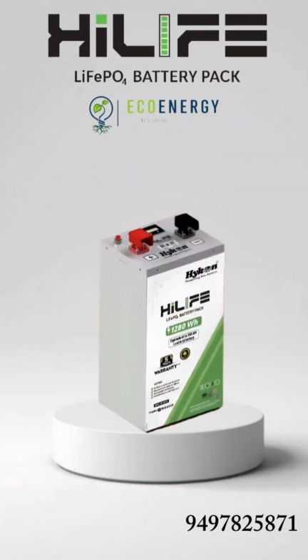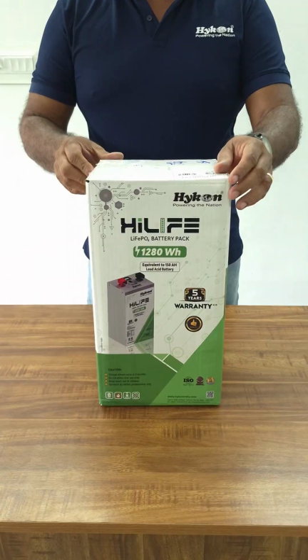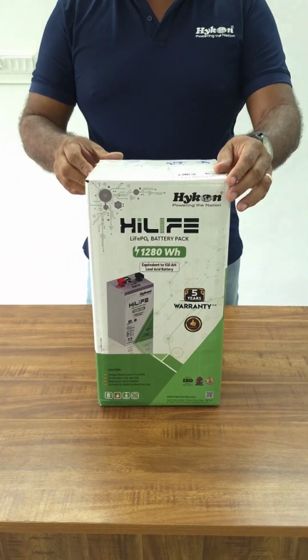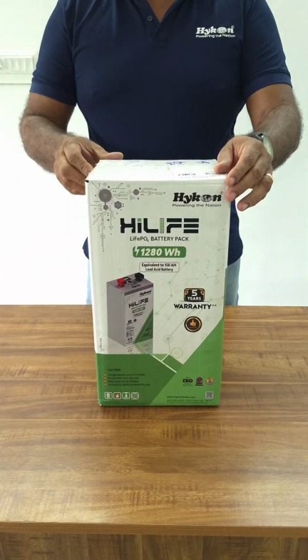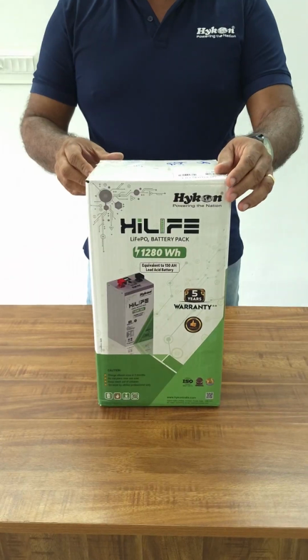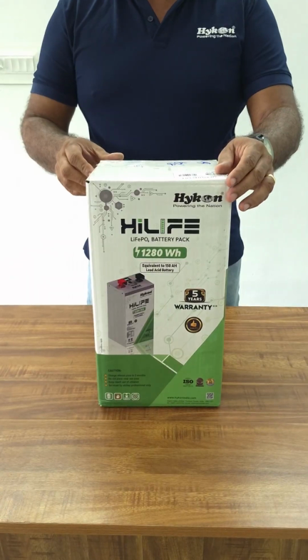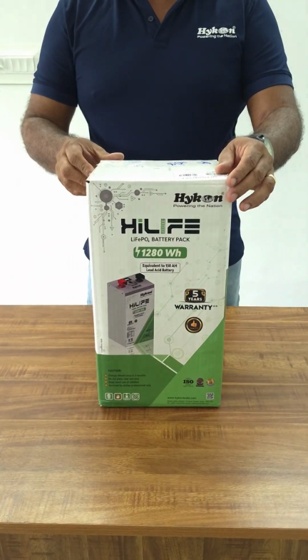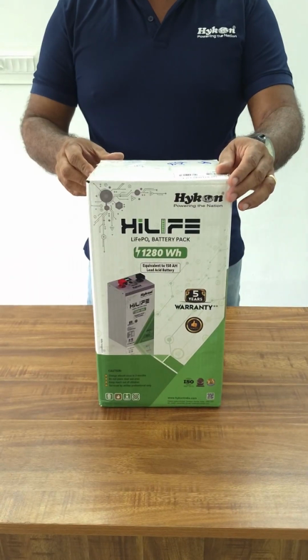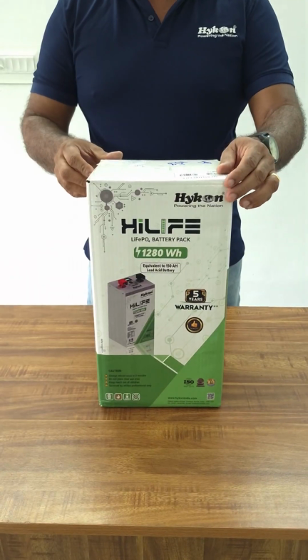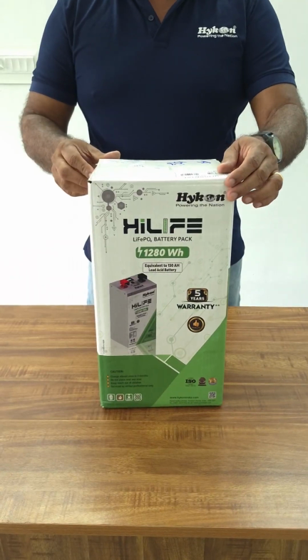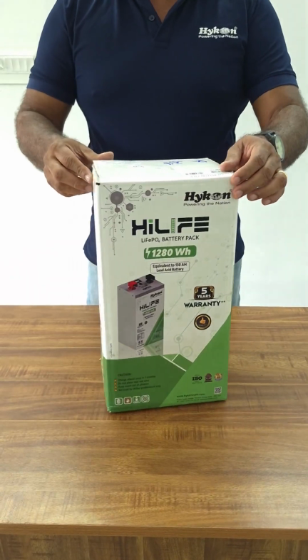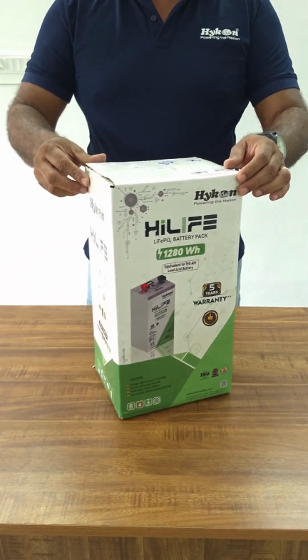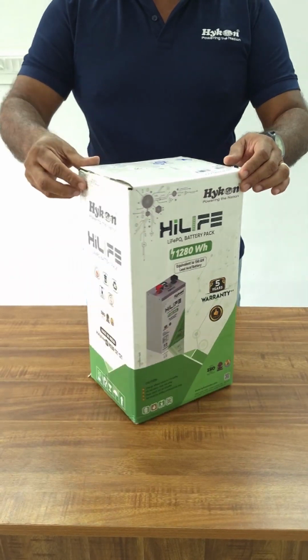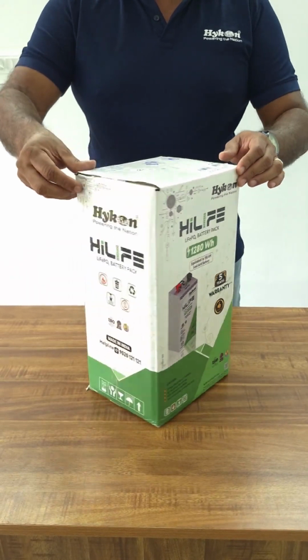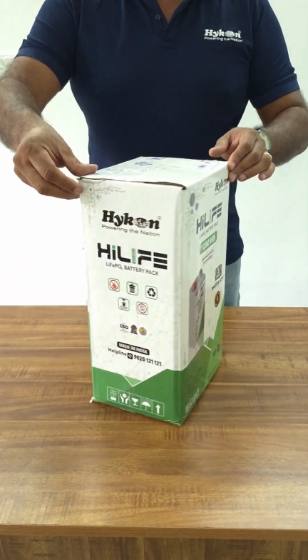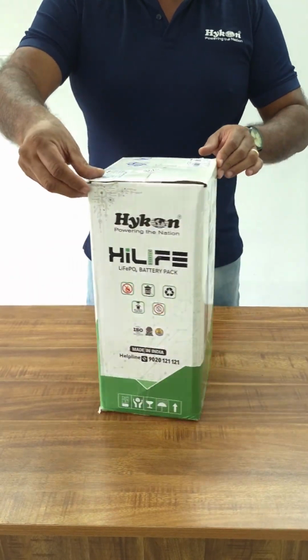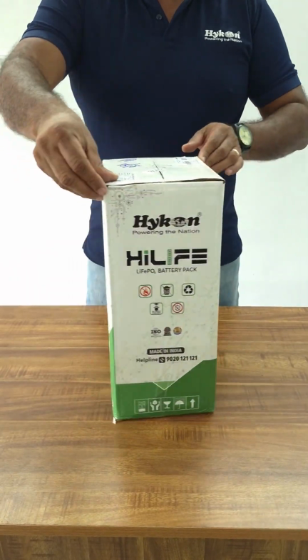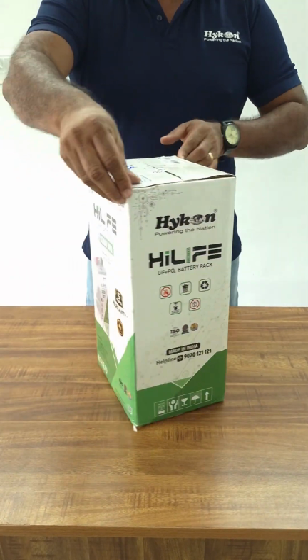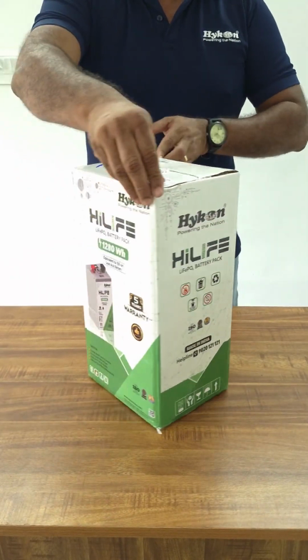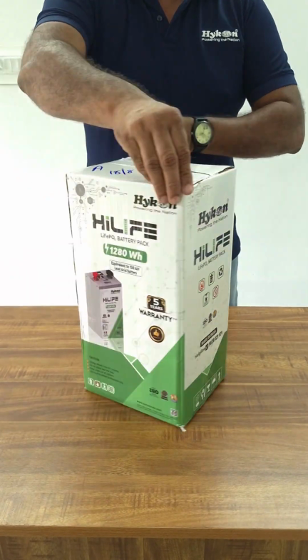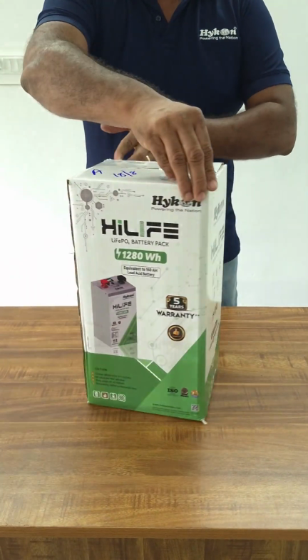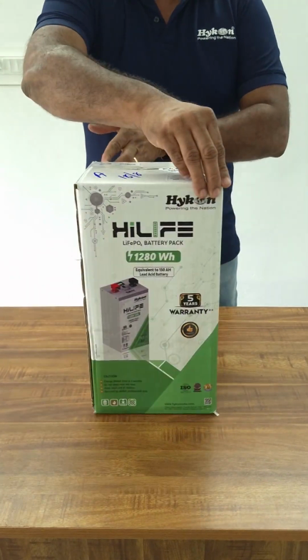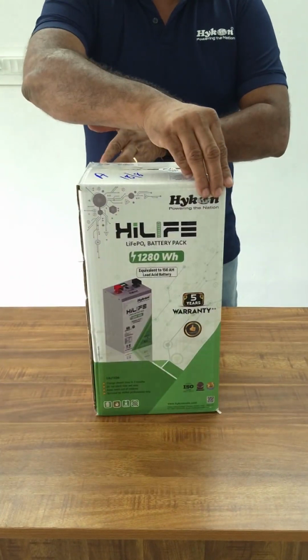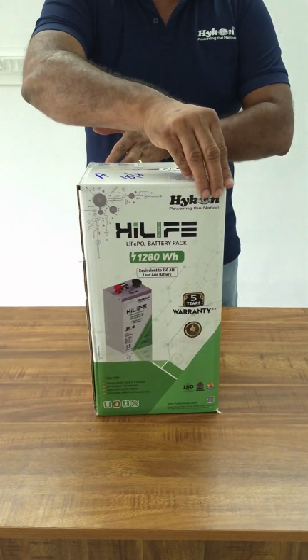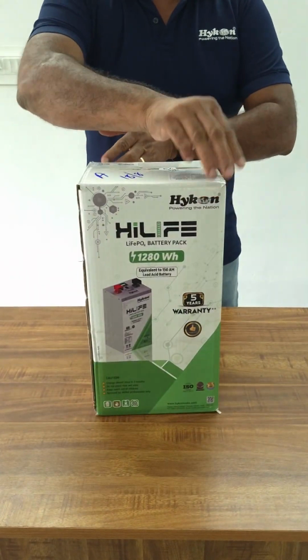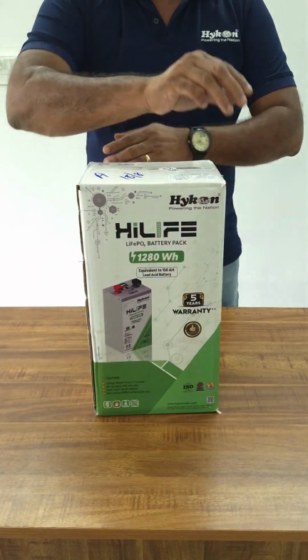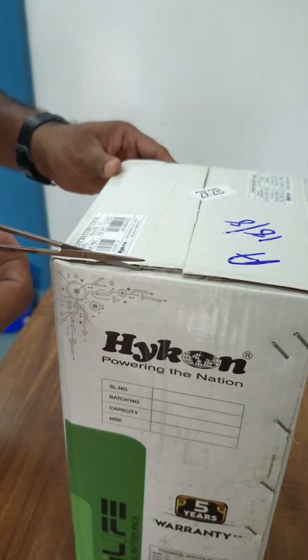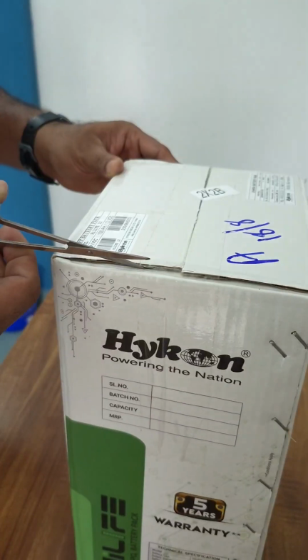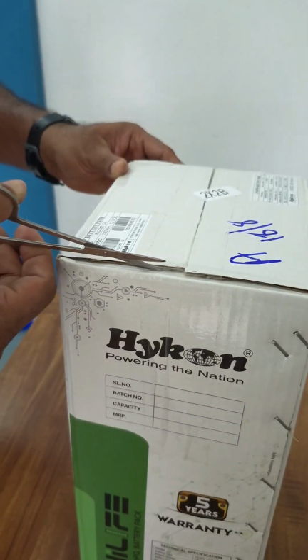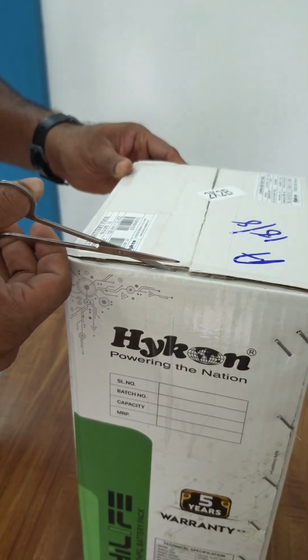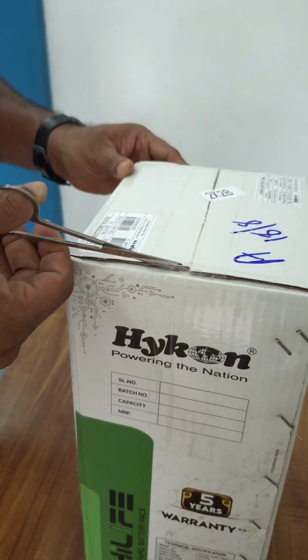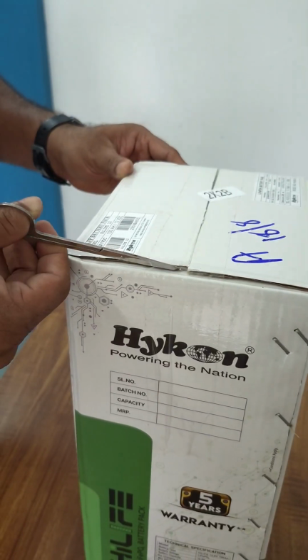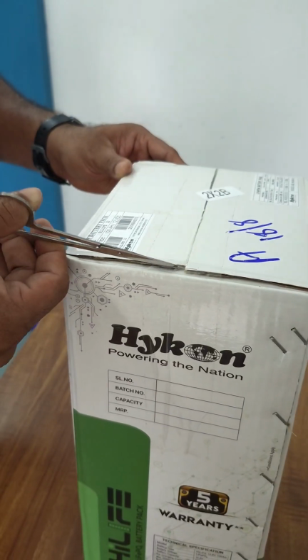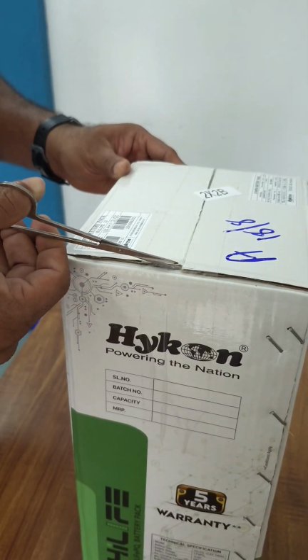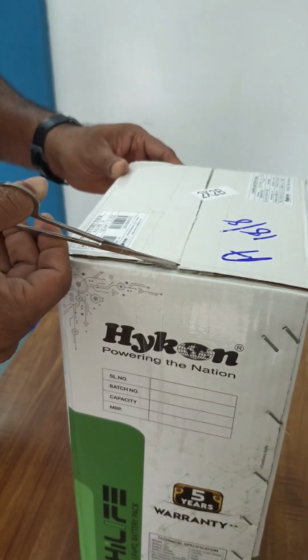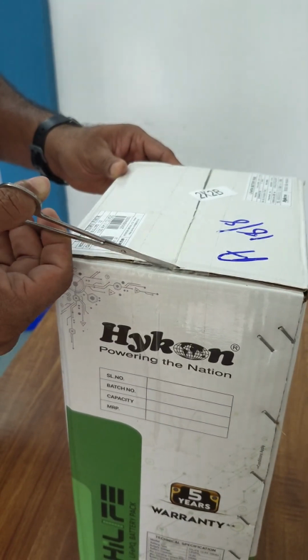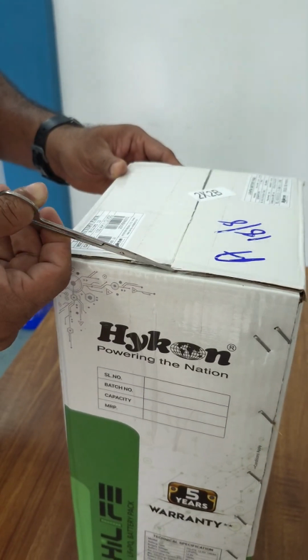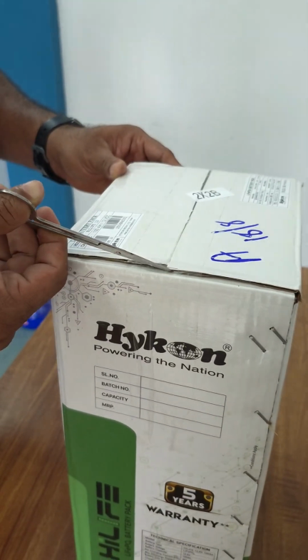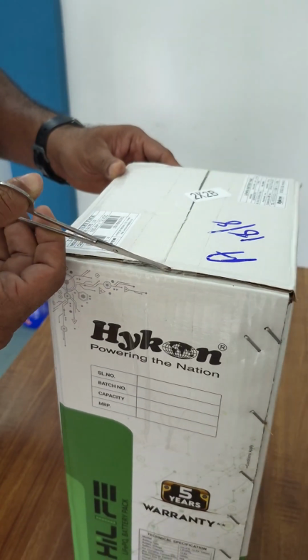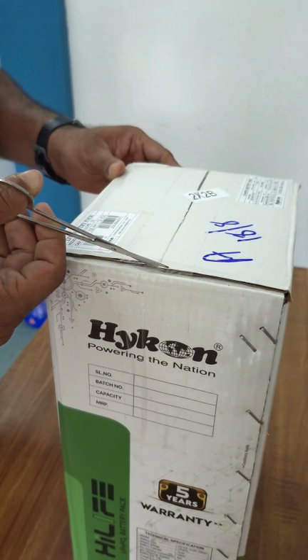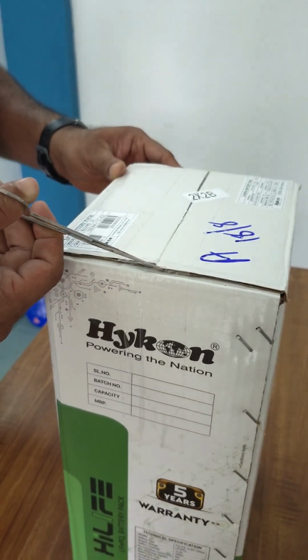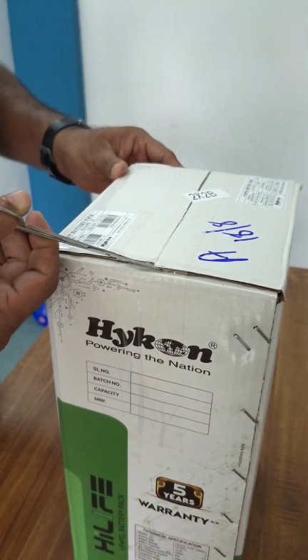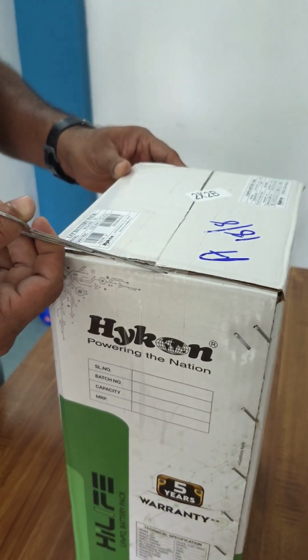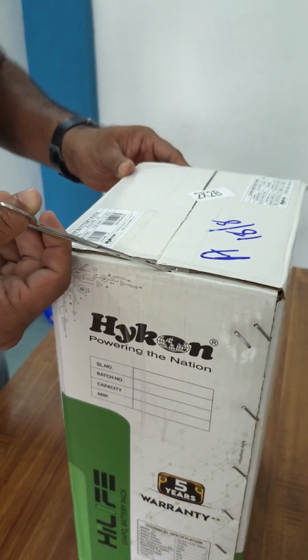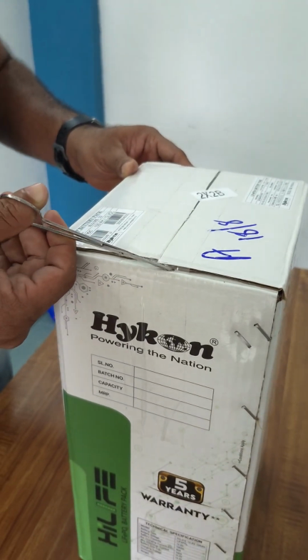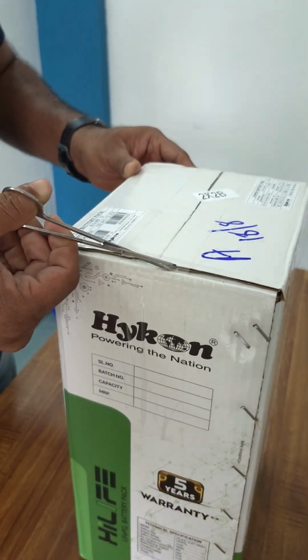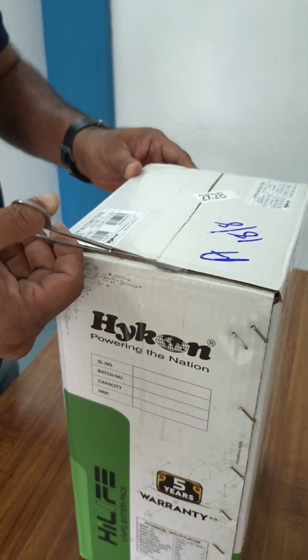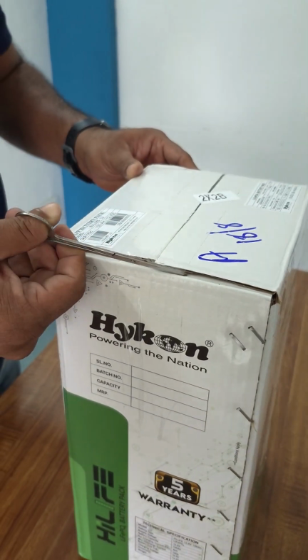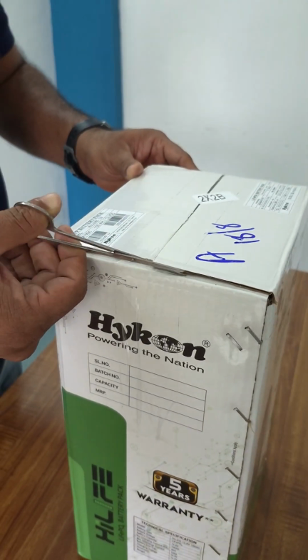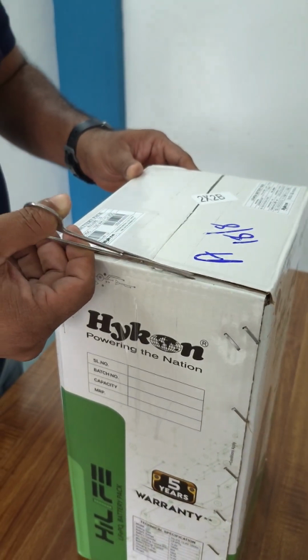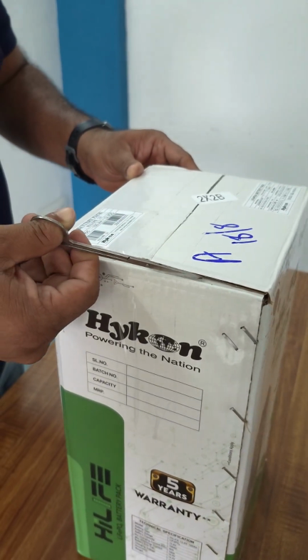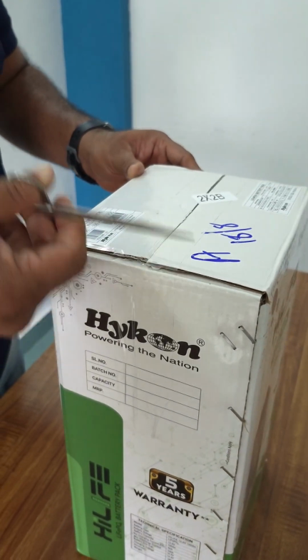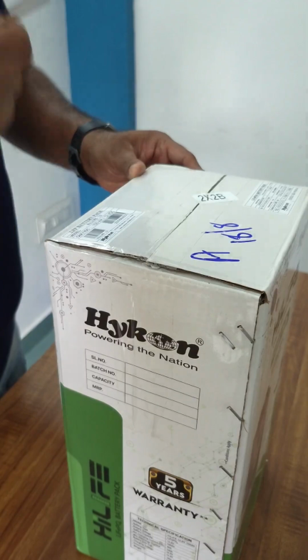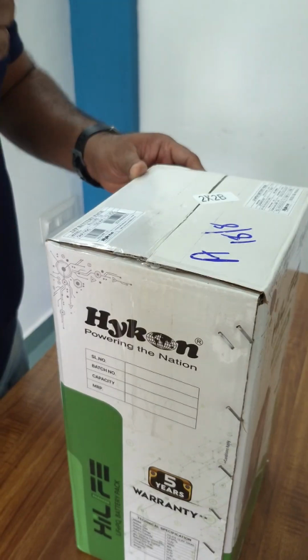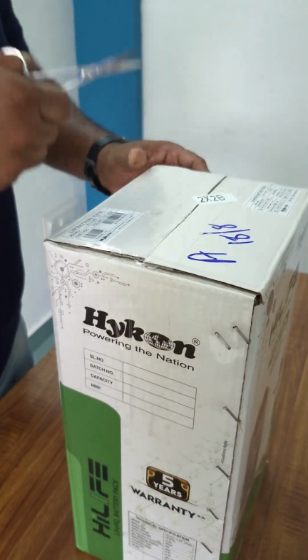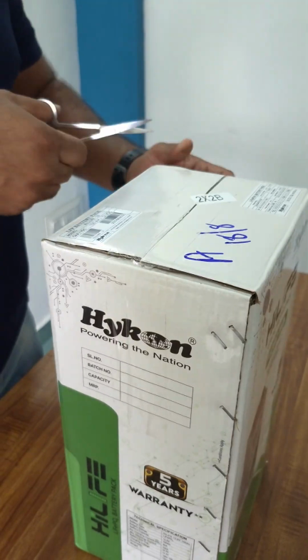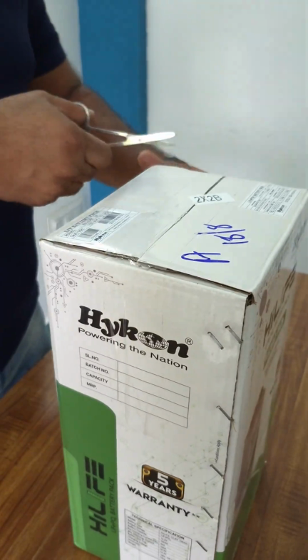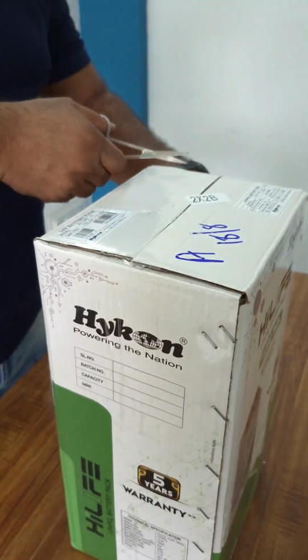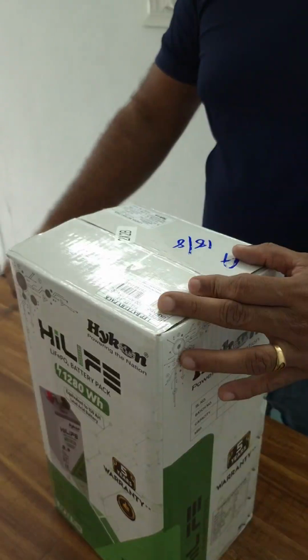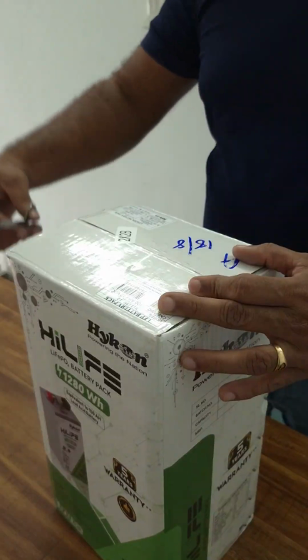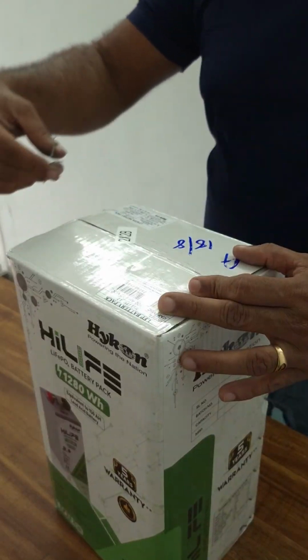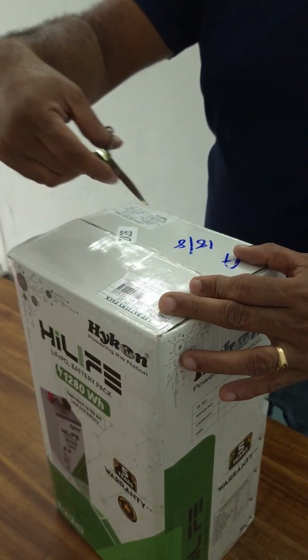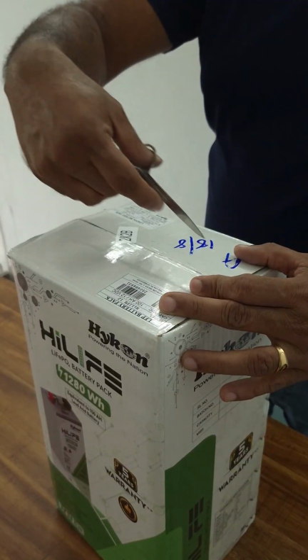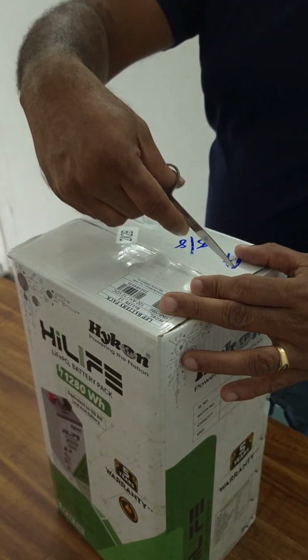Dear friends, today we are unboxing the new Hycon Lithium Battery, the HiLife. HiLife comes in a beautiful color carton.